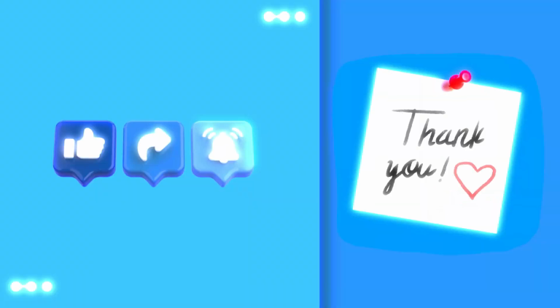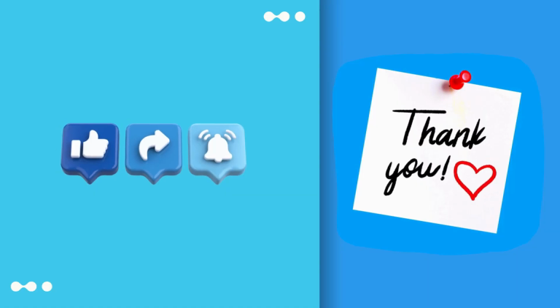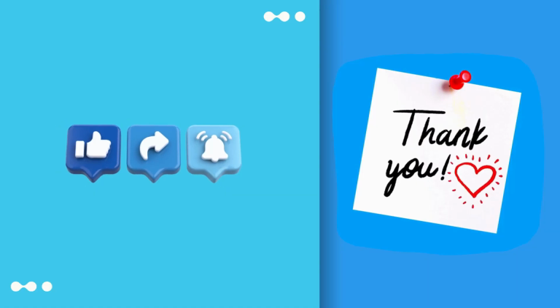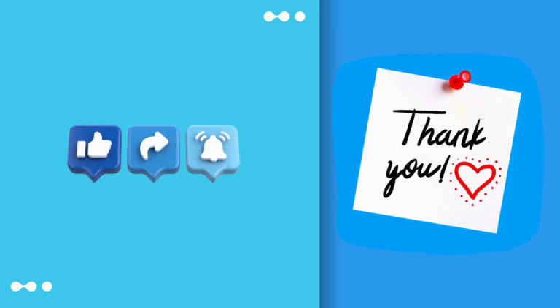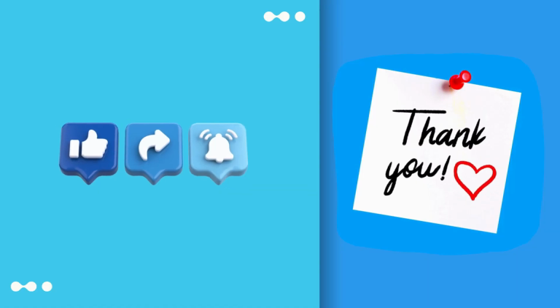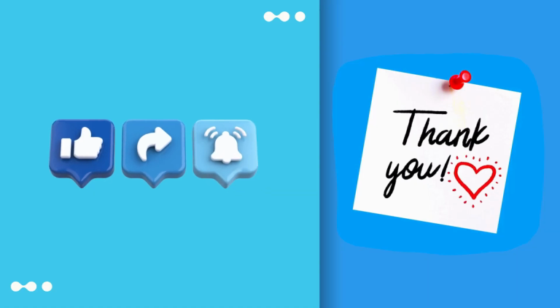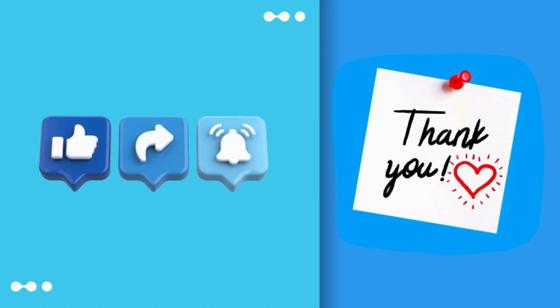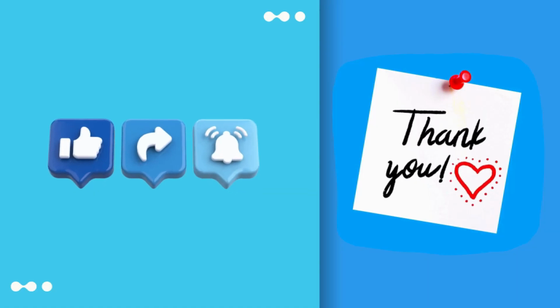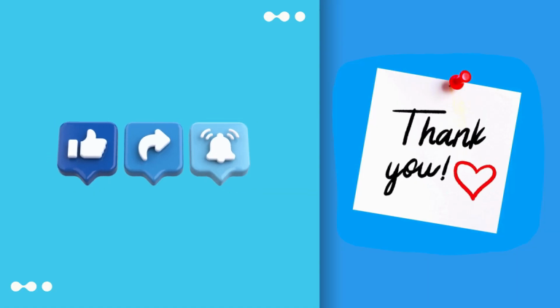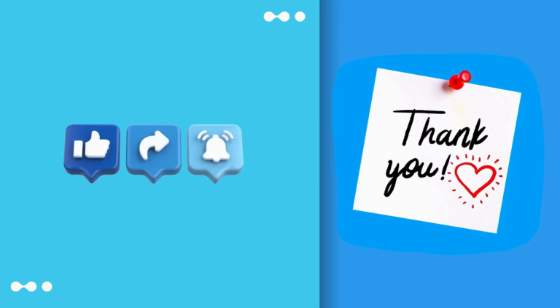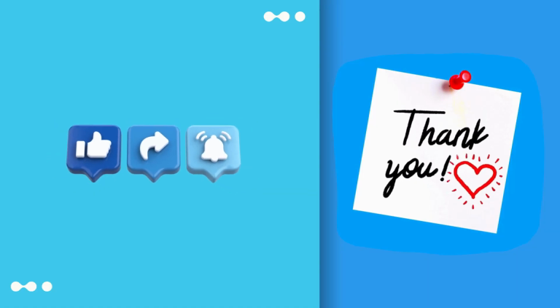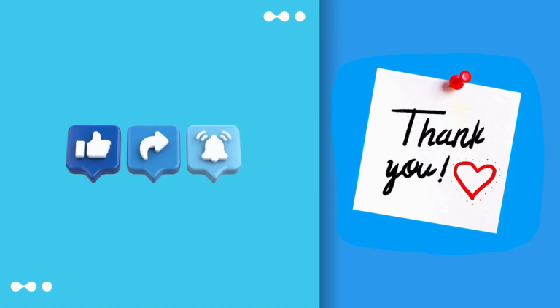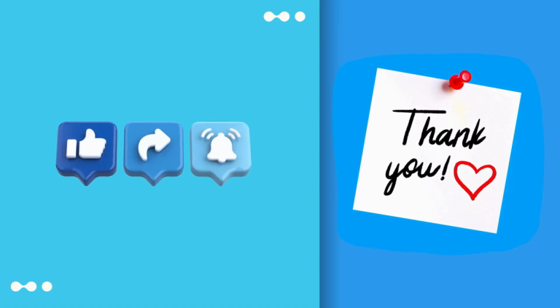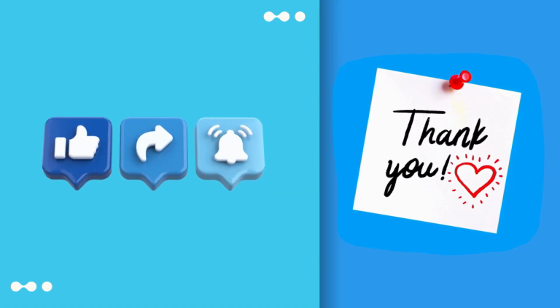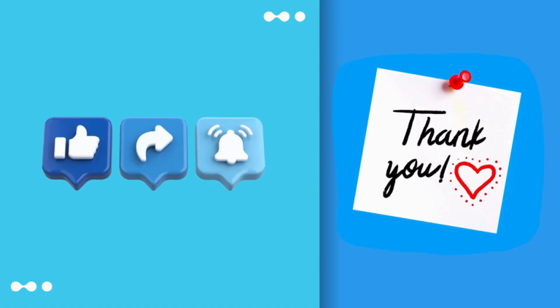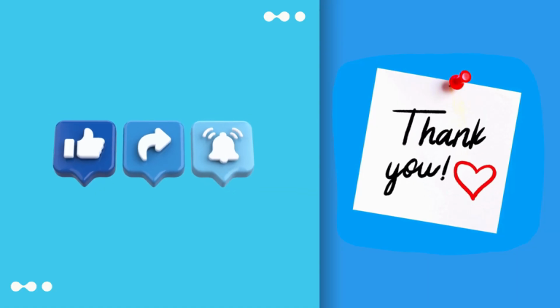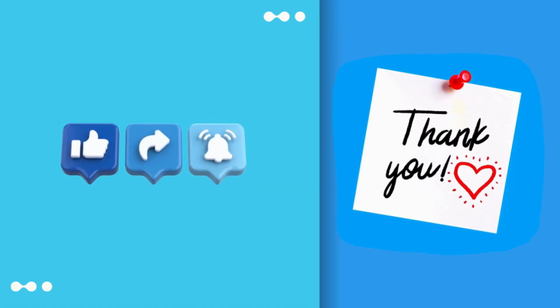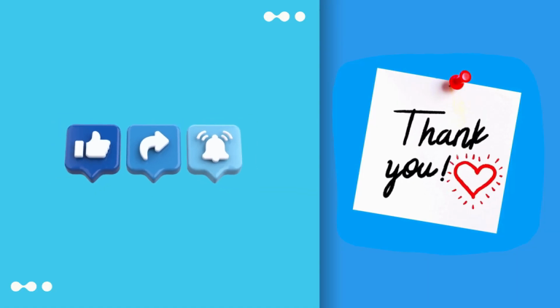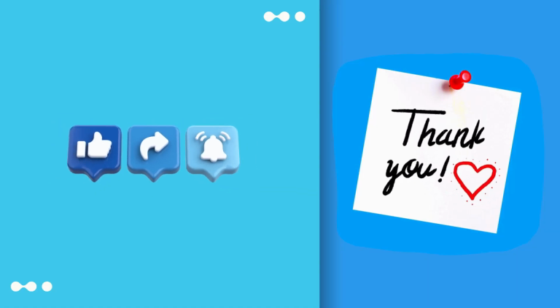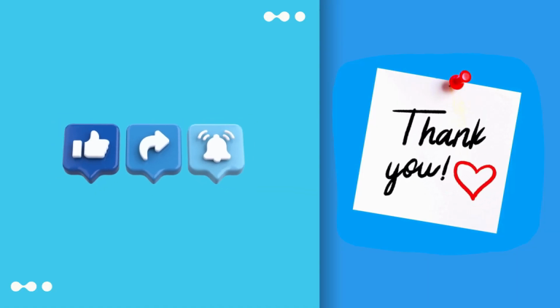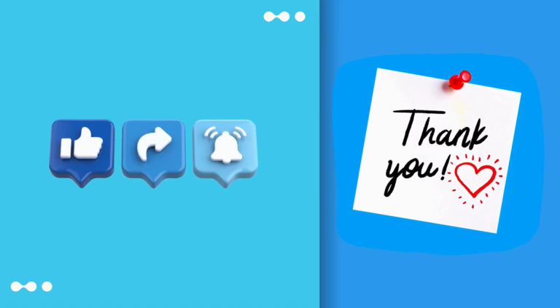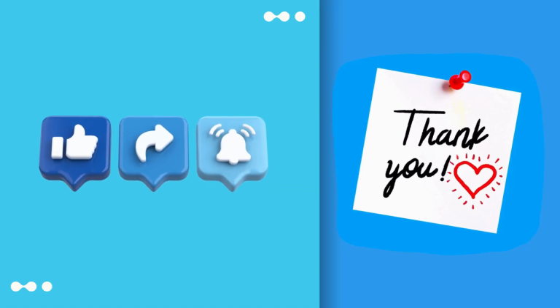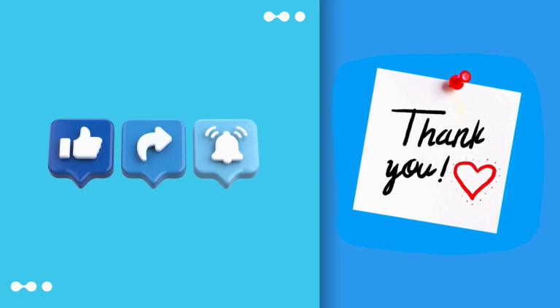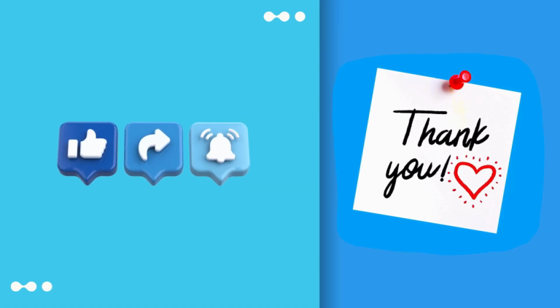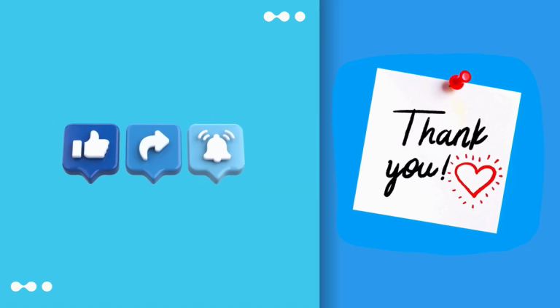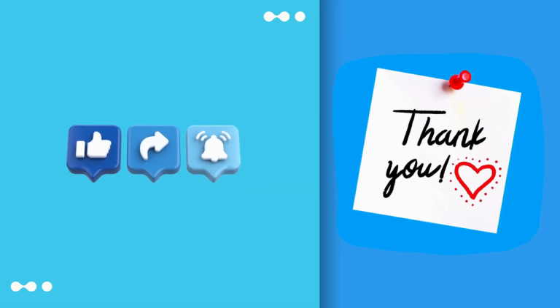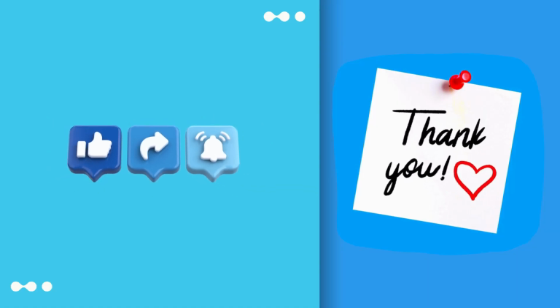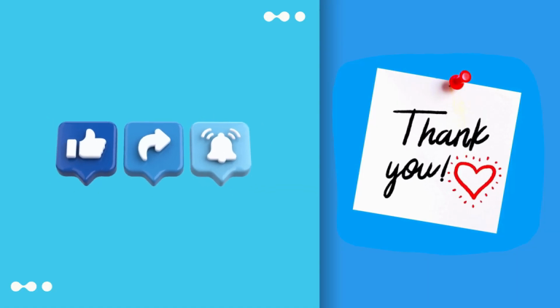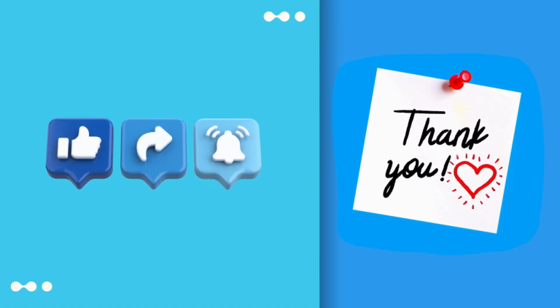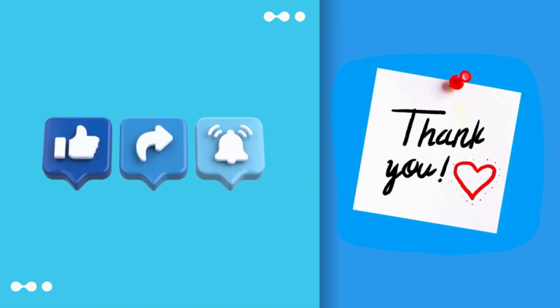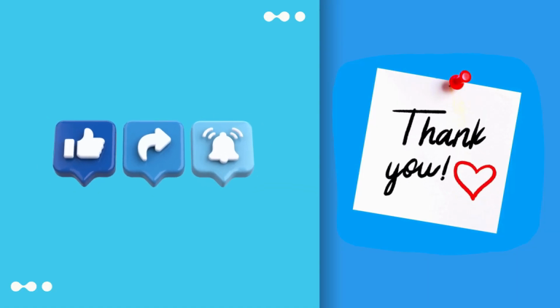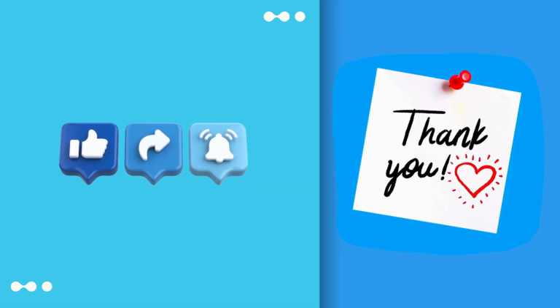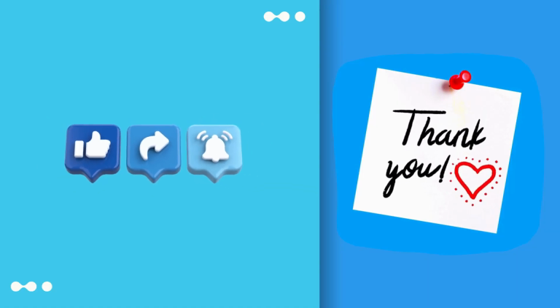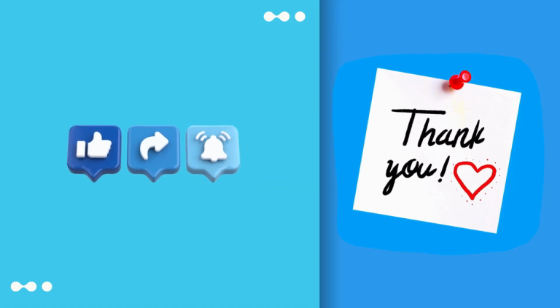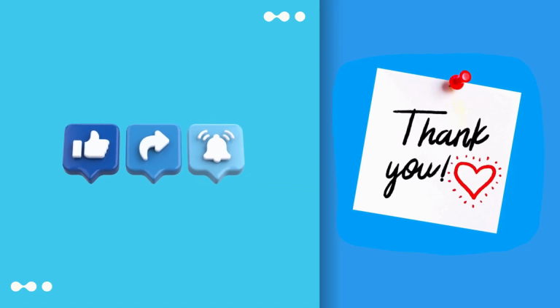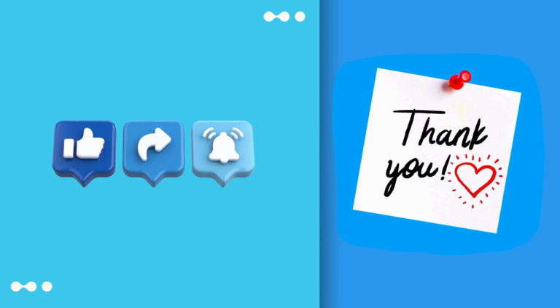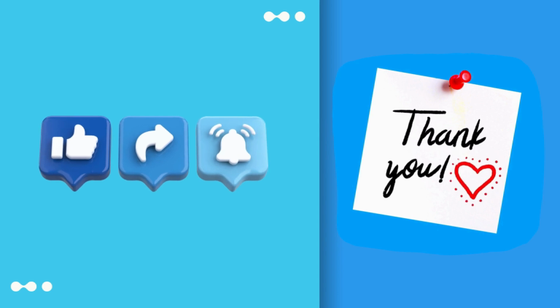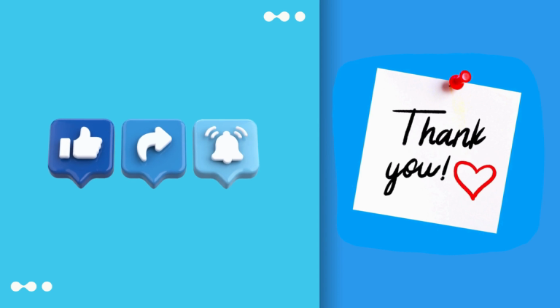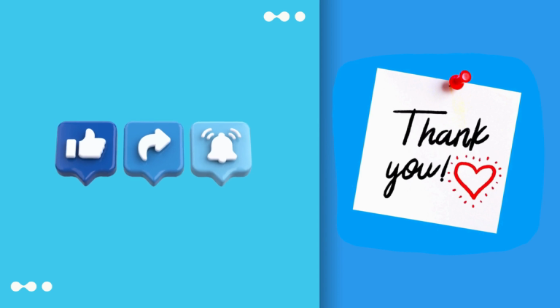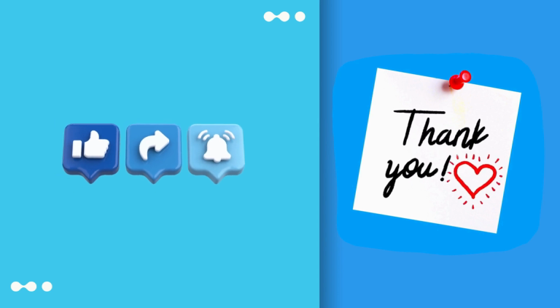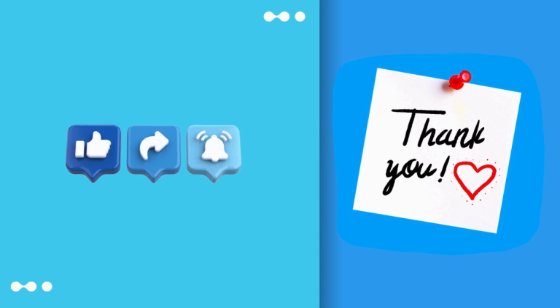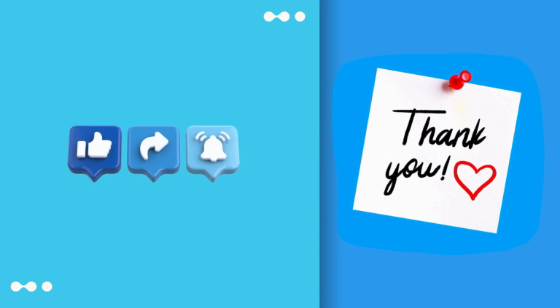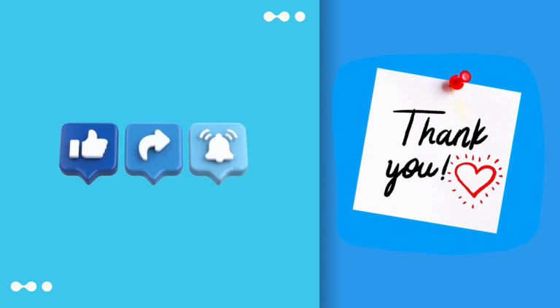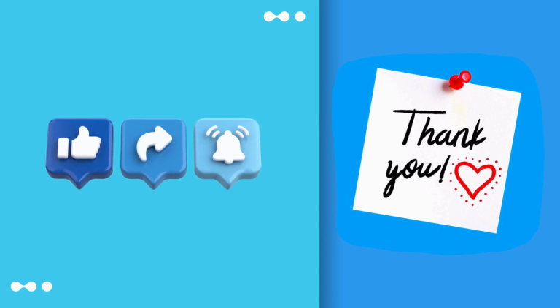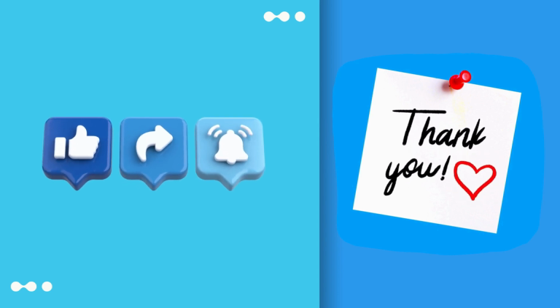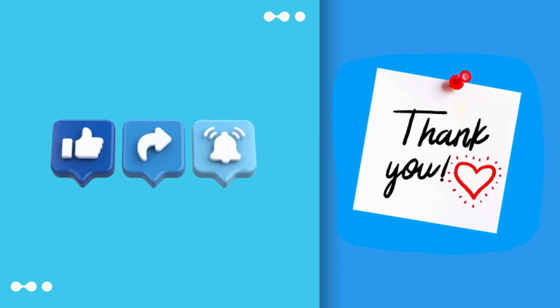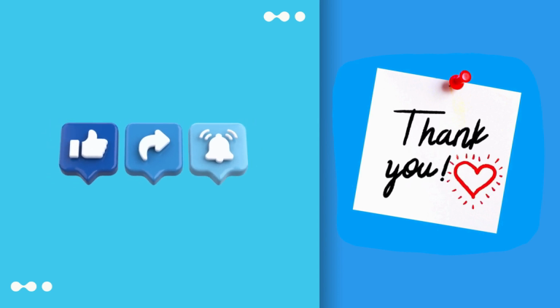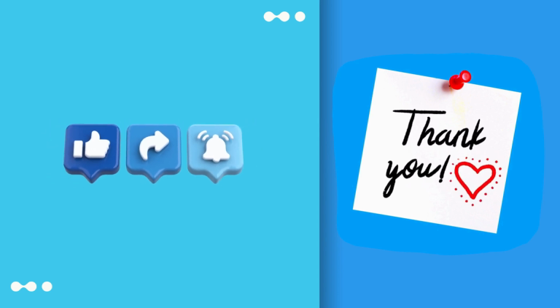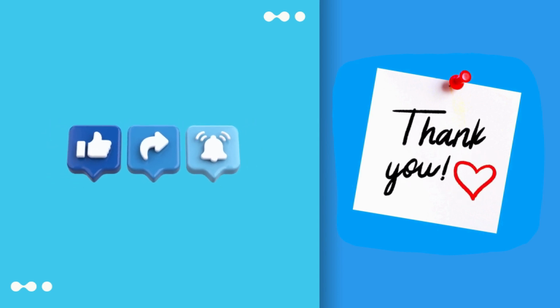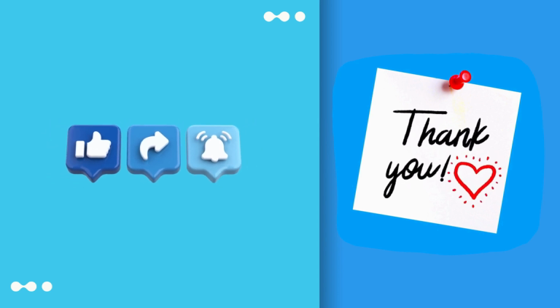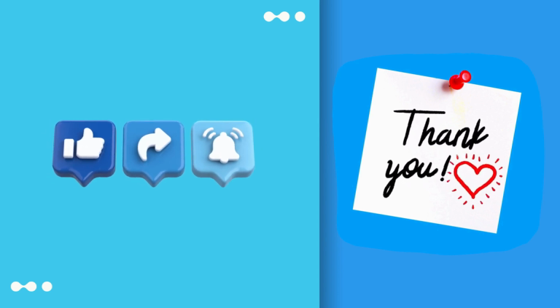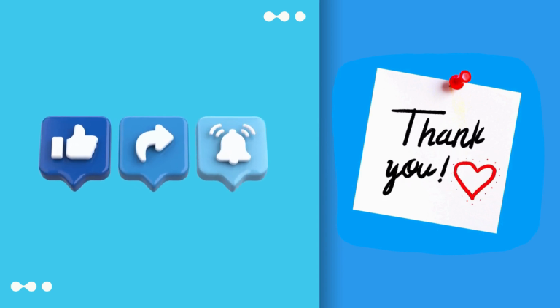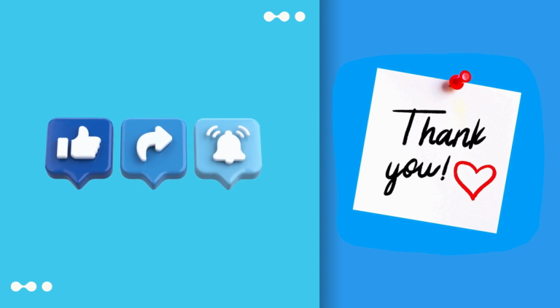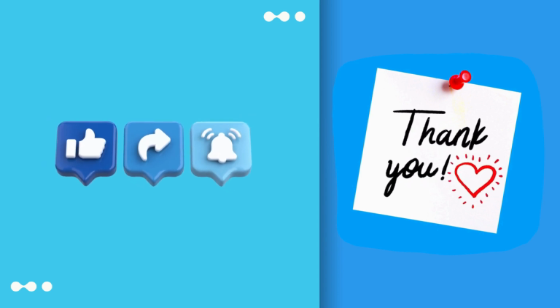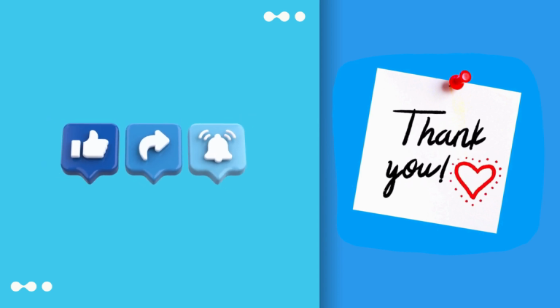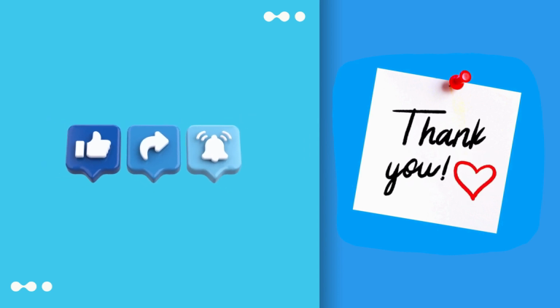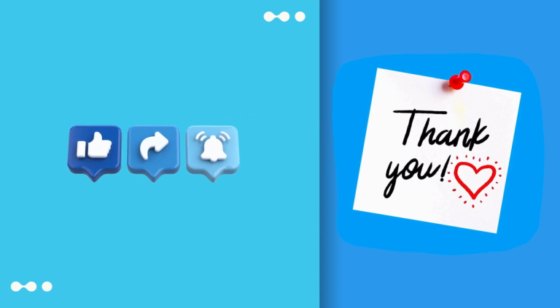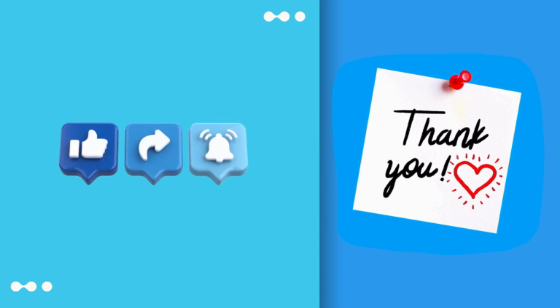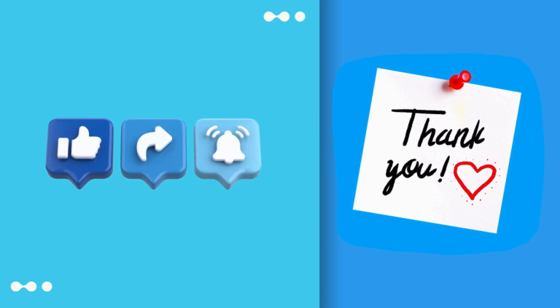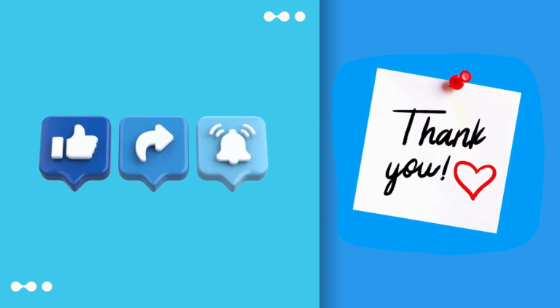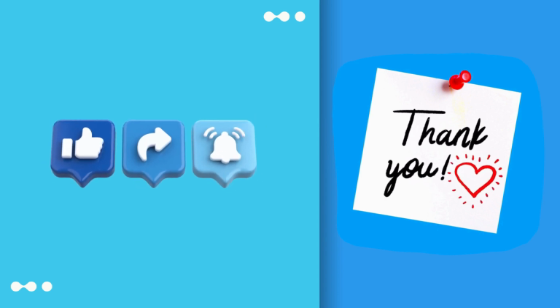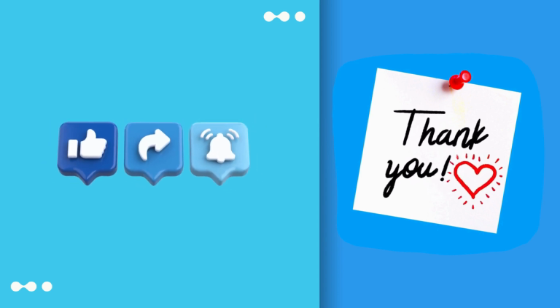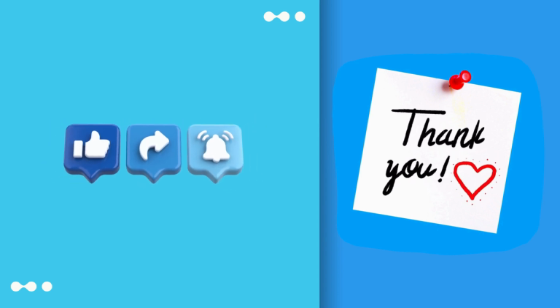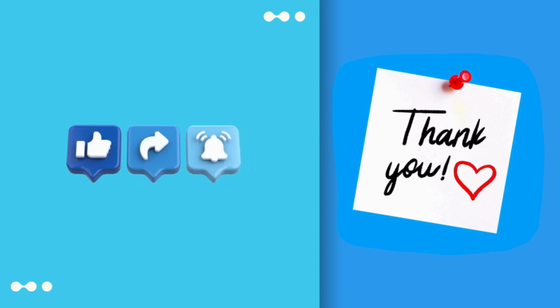That's it! Thanks for watching! Don't forget to like, subscribe, and comment below for more tutorials on your favorite apps. Happy exploring!